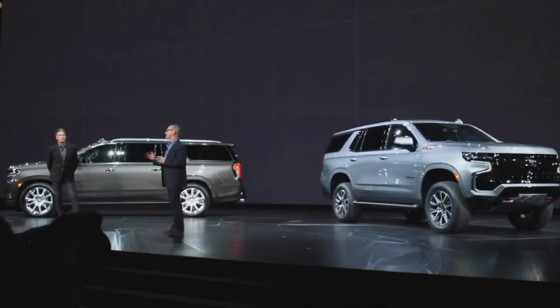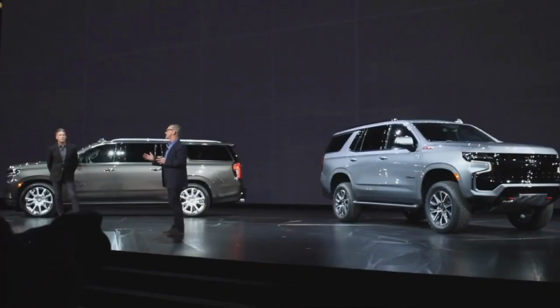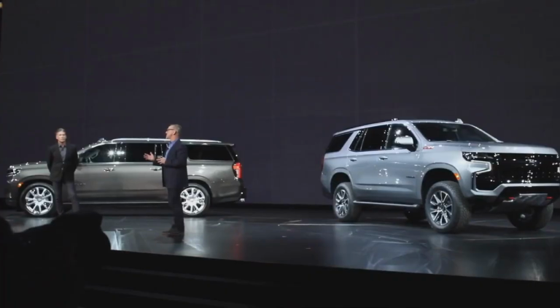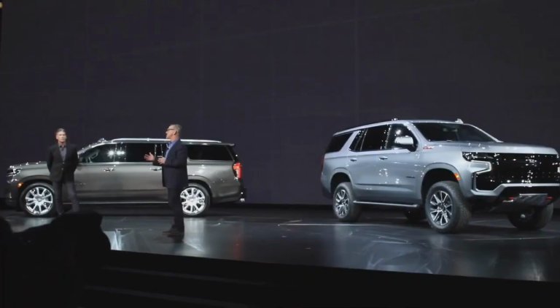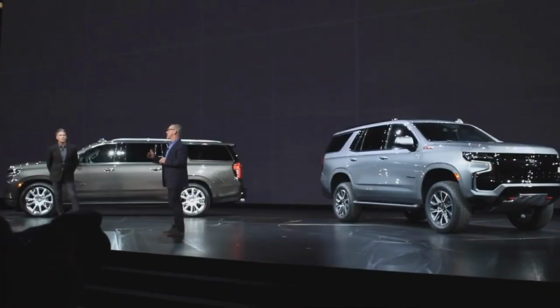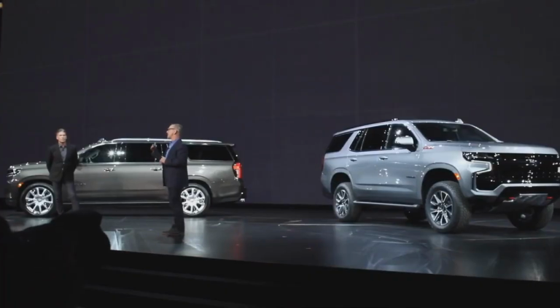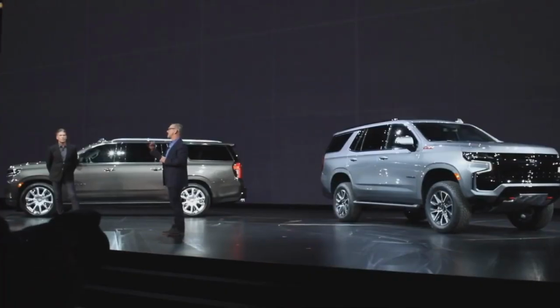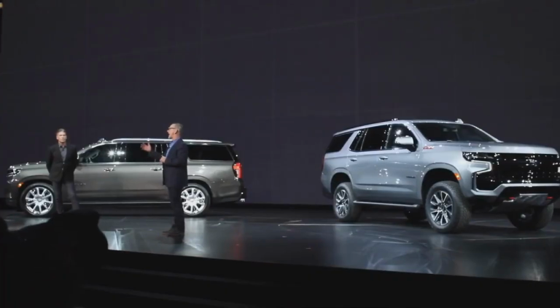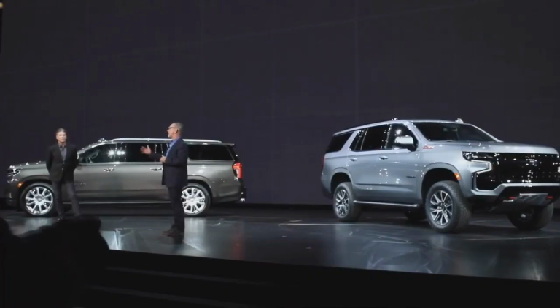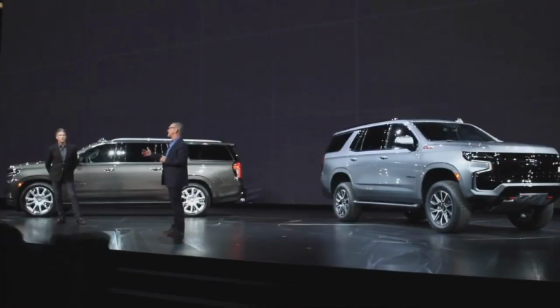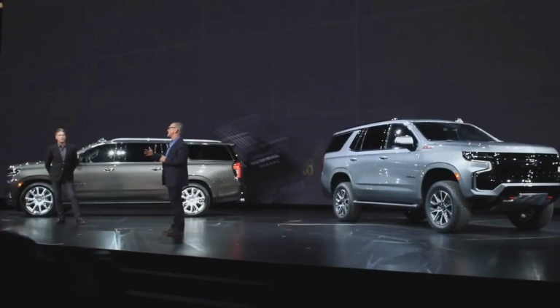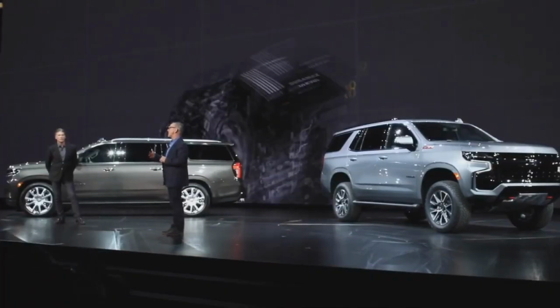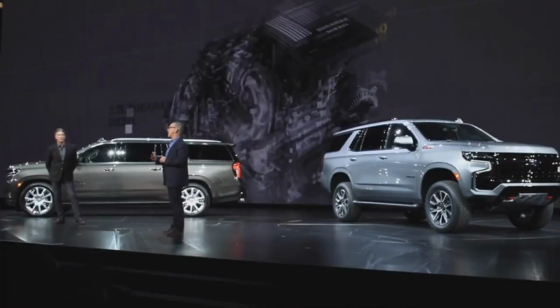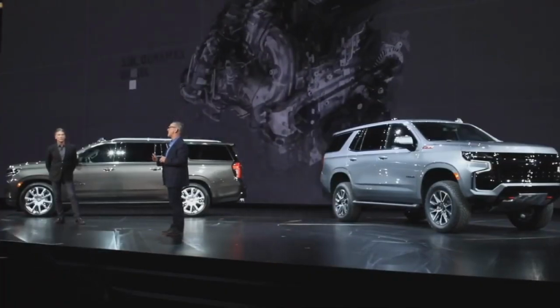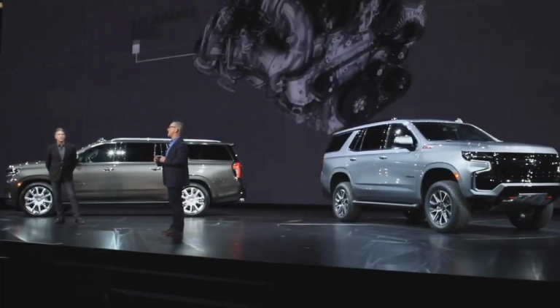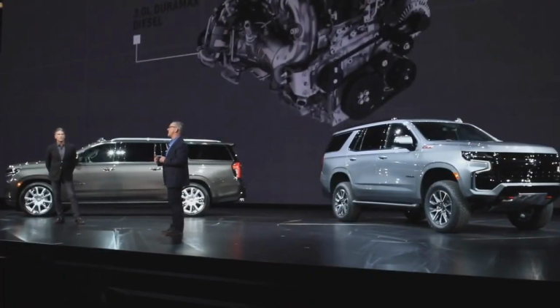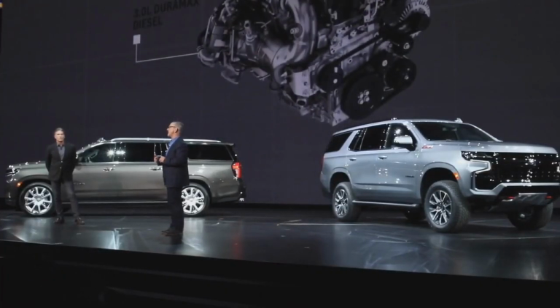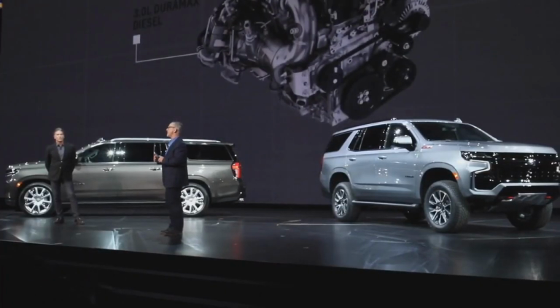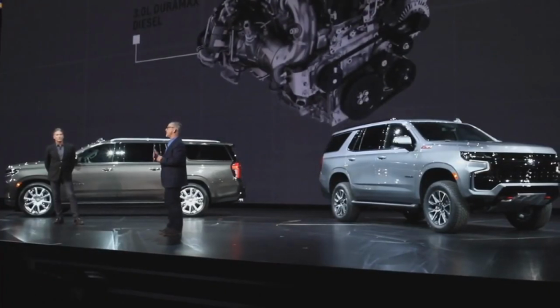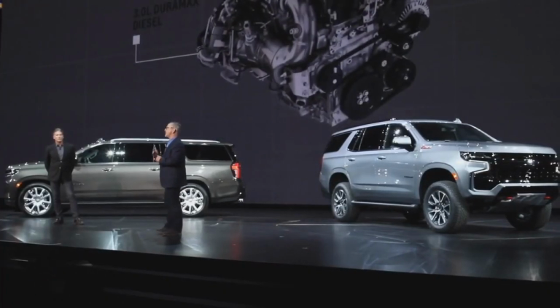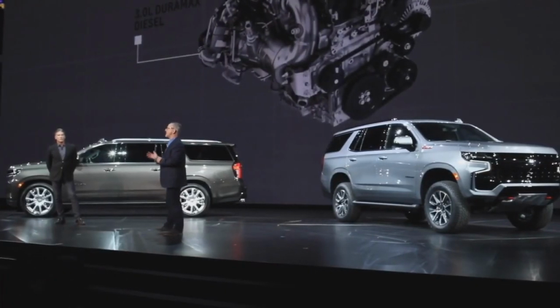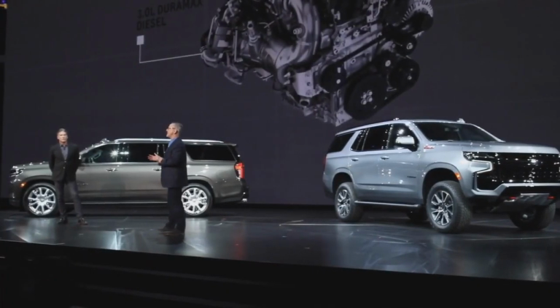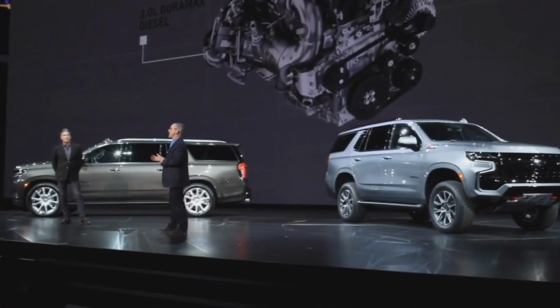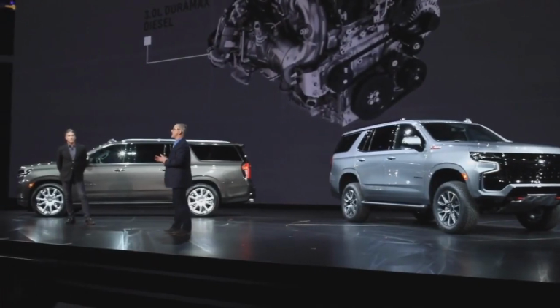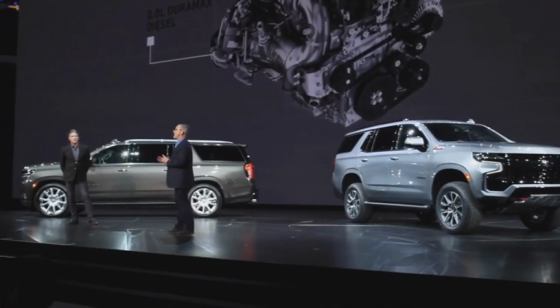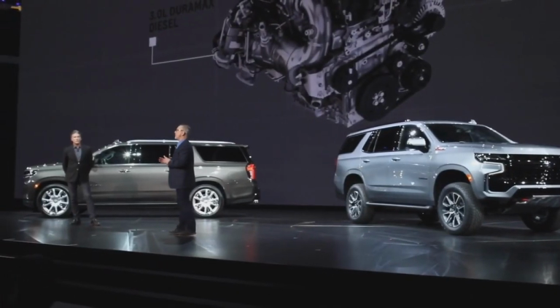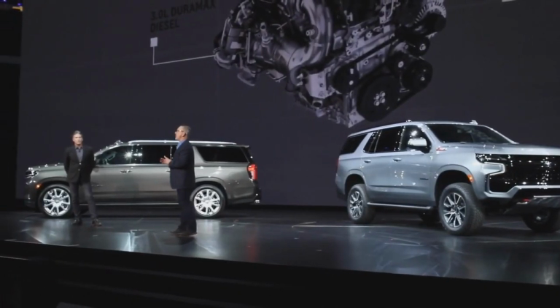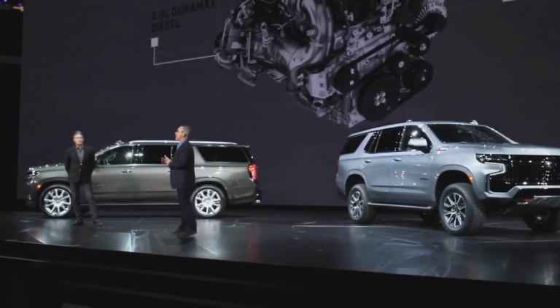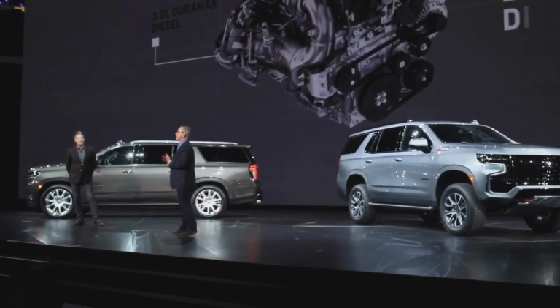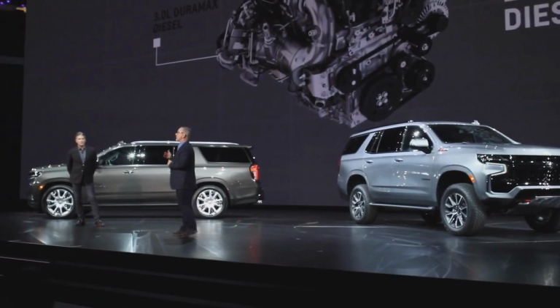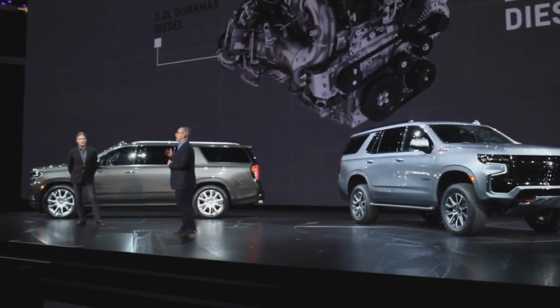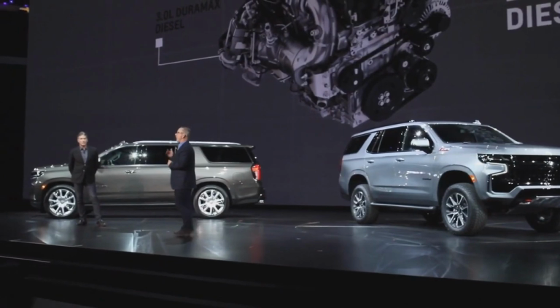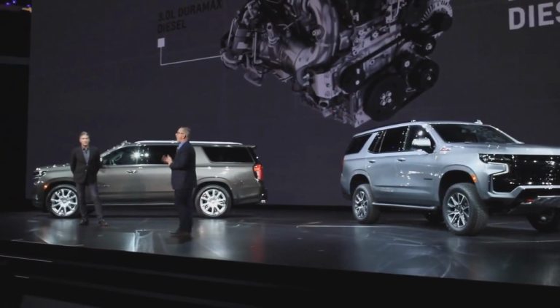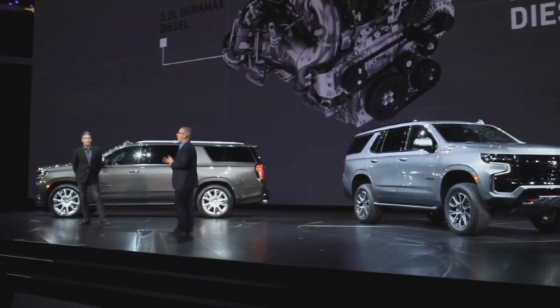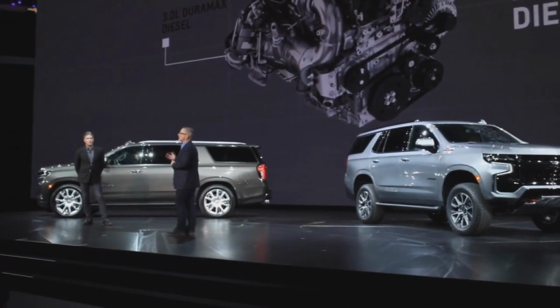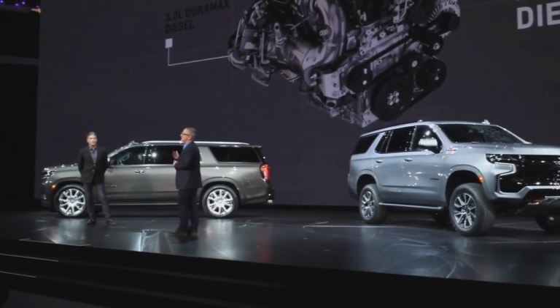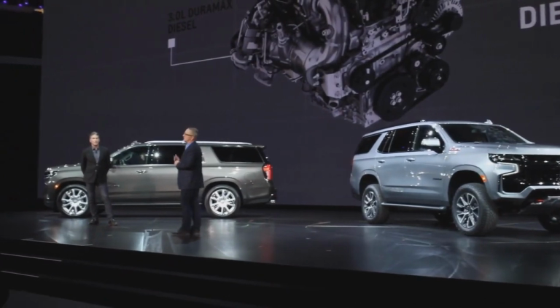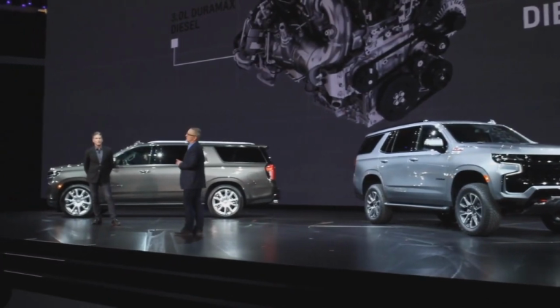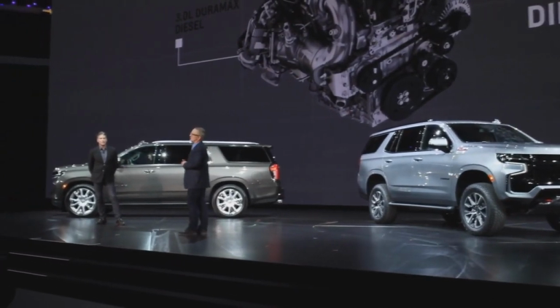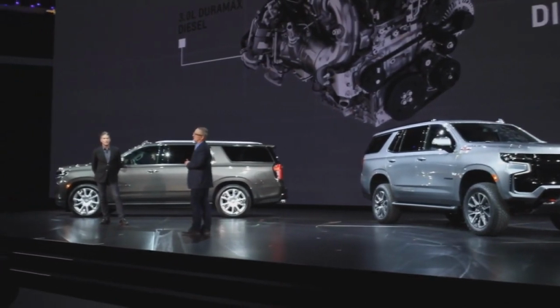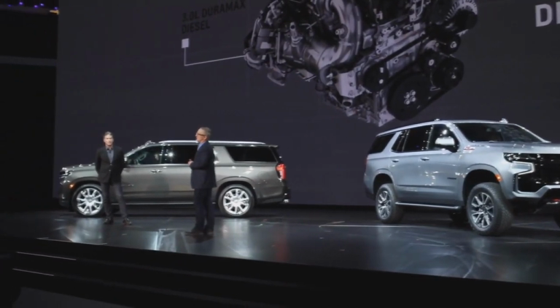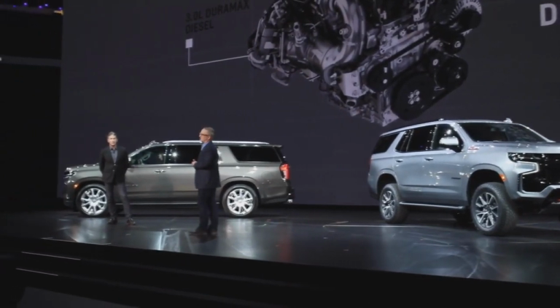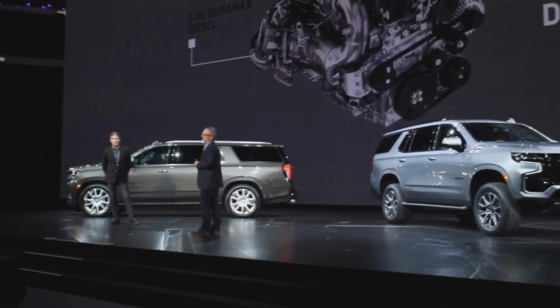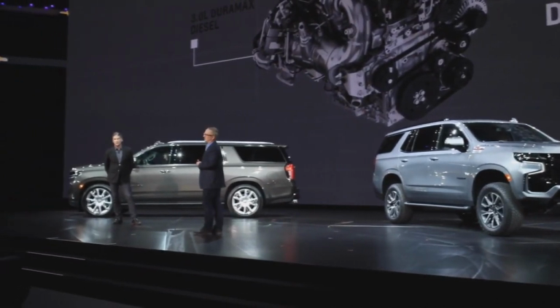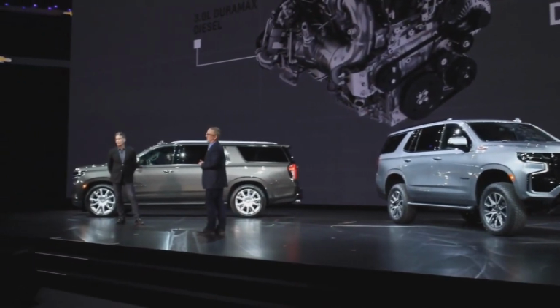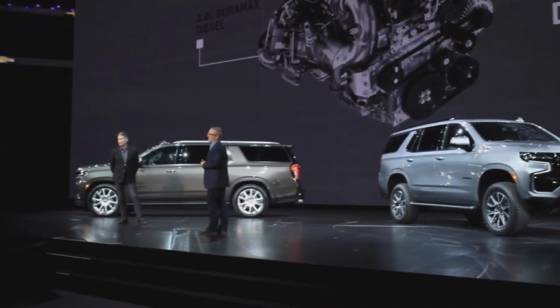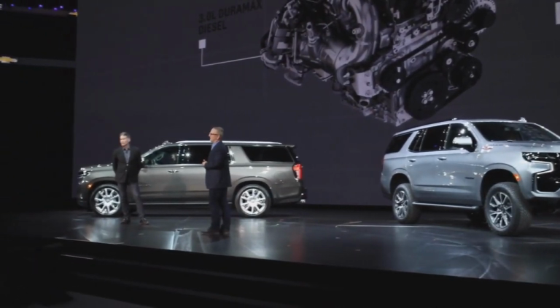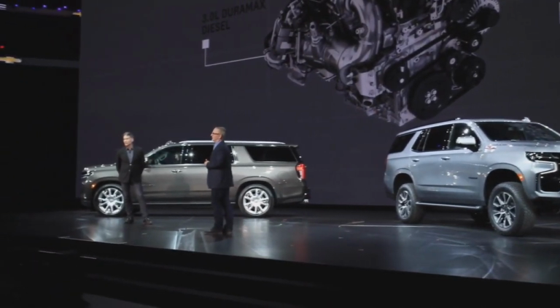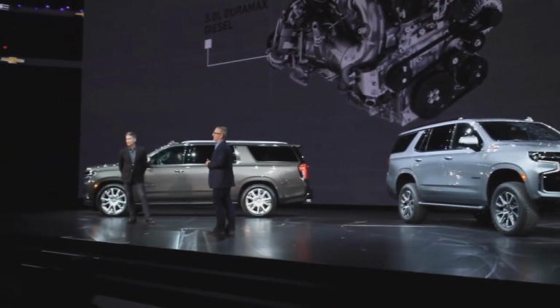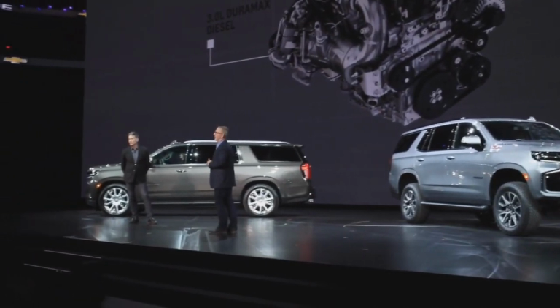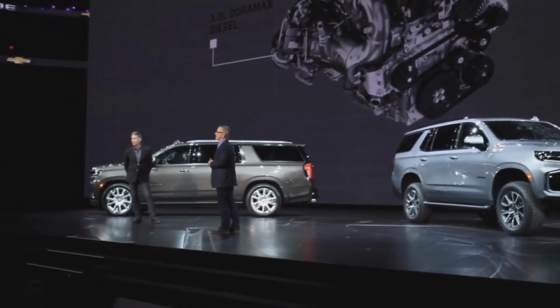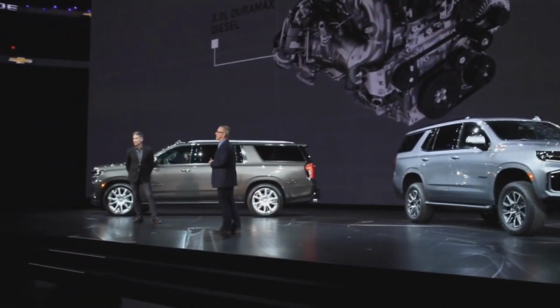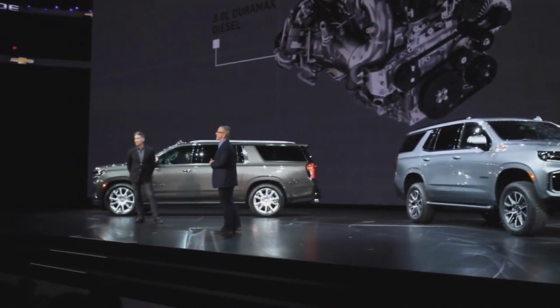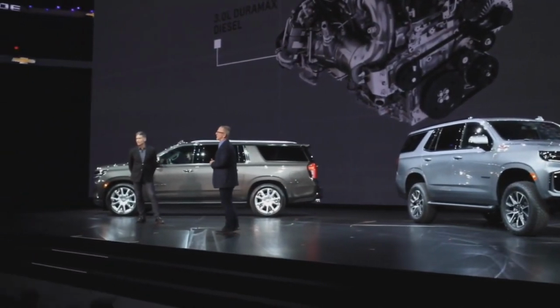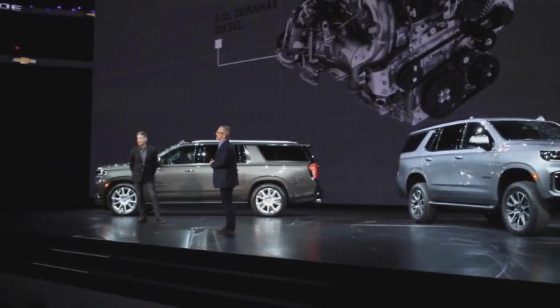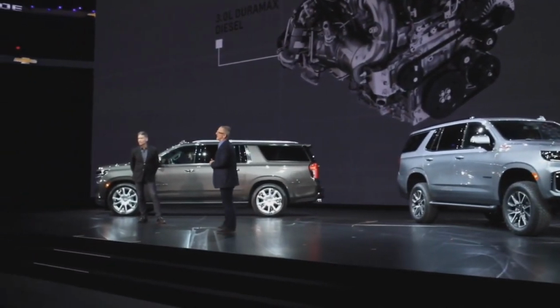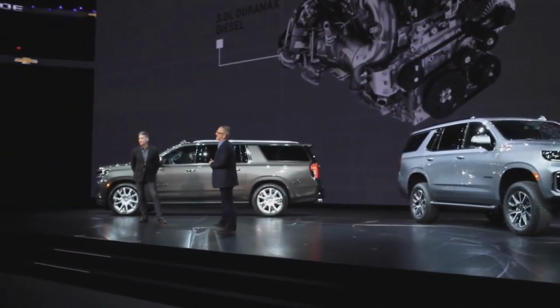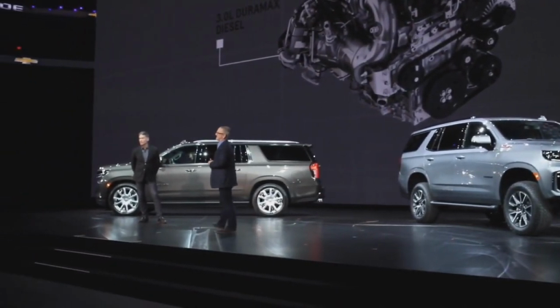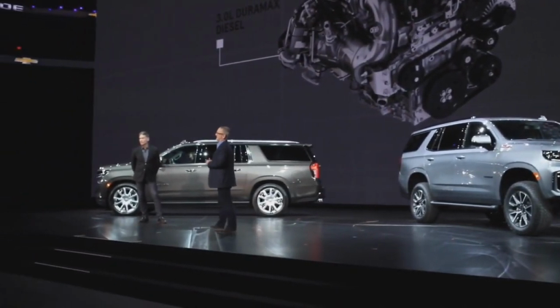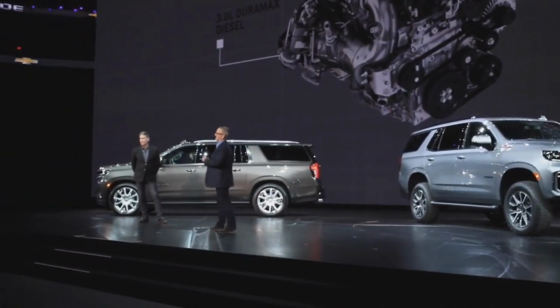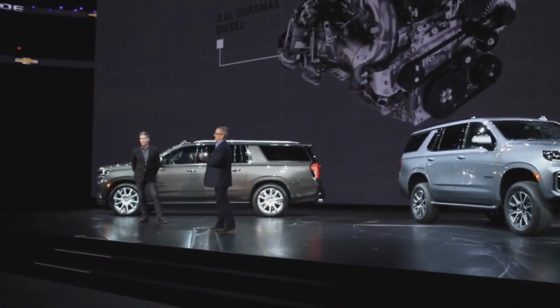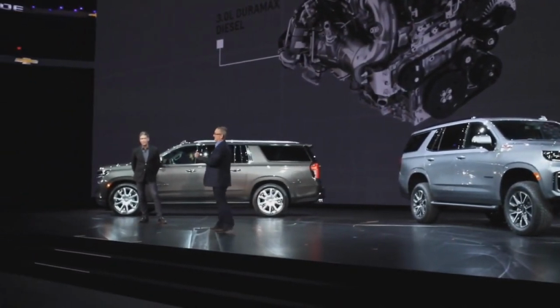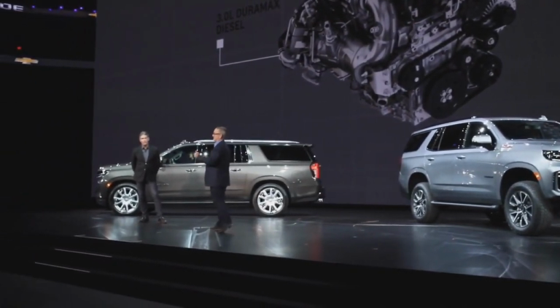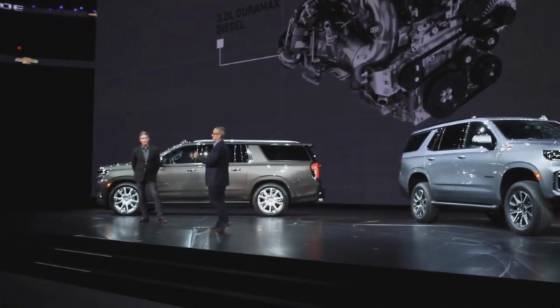In addition, both Tahoe and Suburban will be available with the all-new 3-liter Duramax diesel.